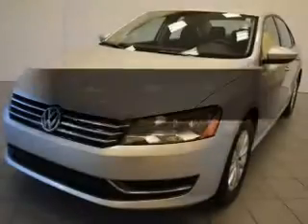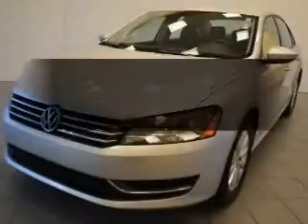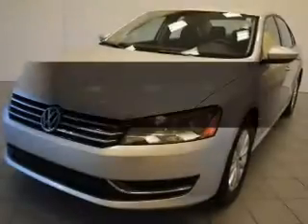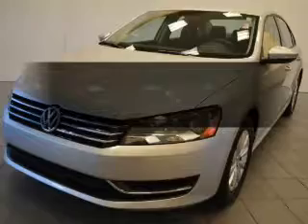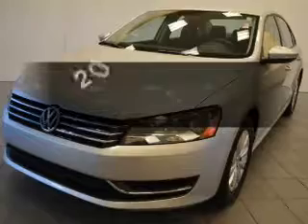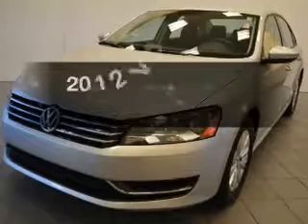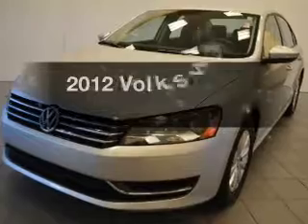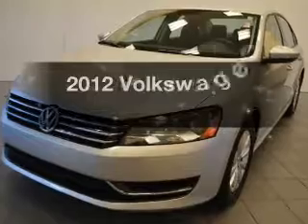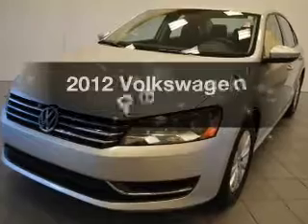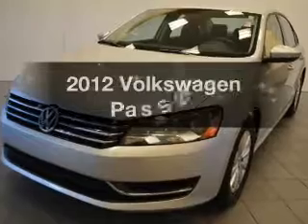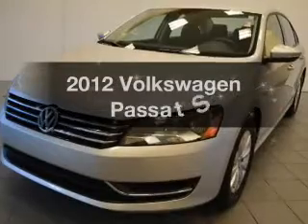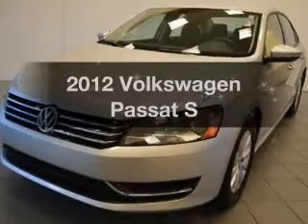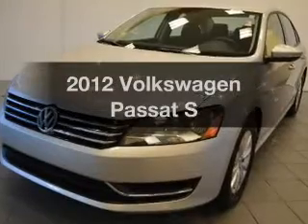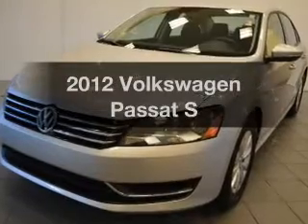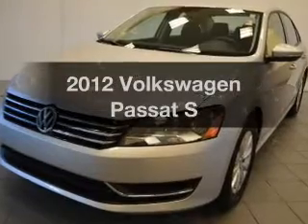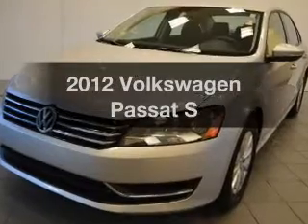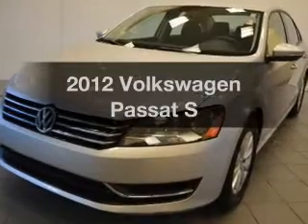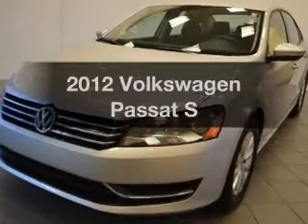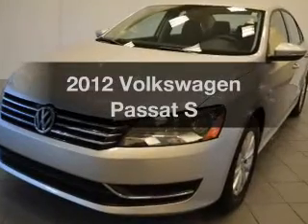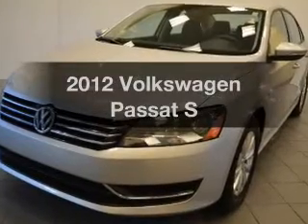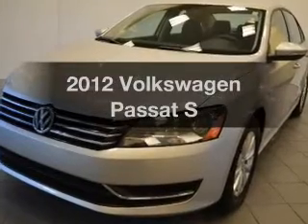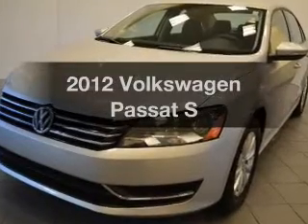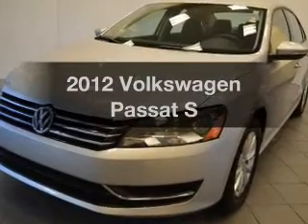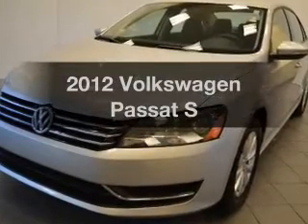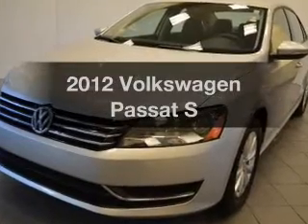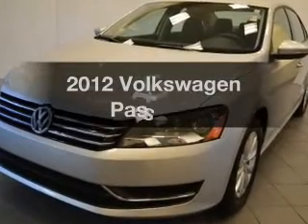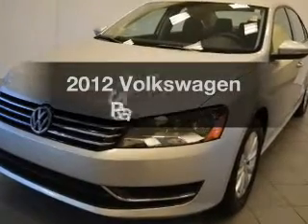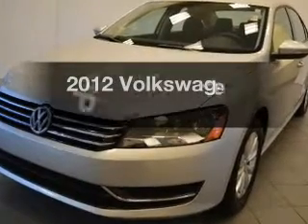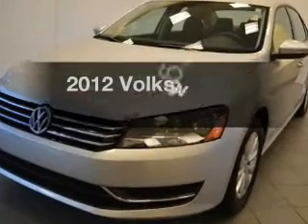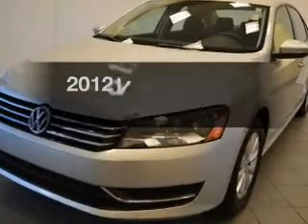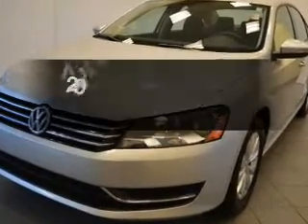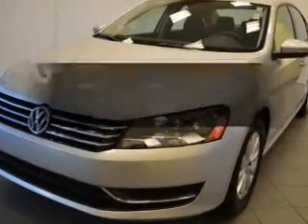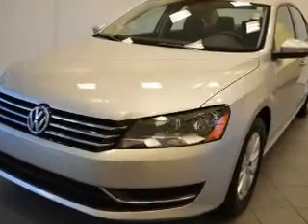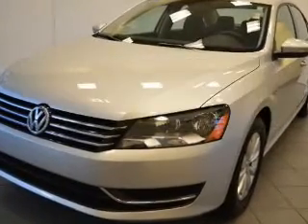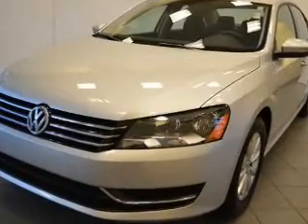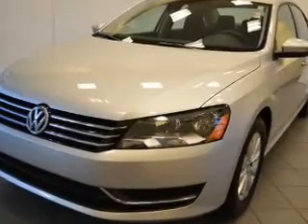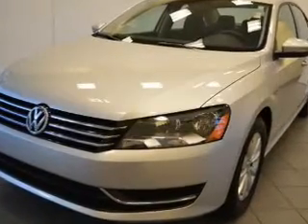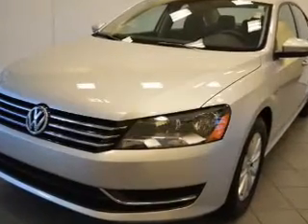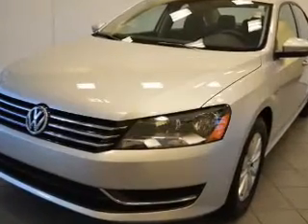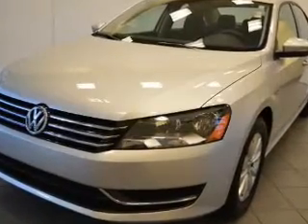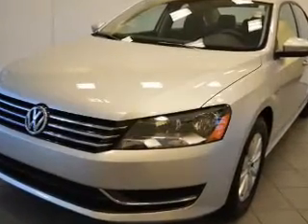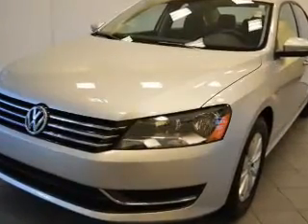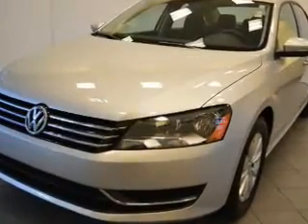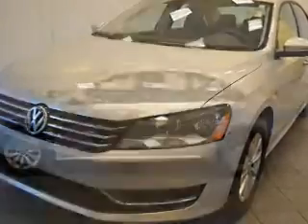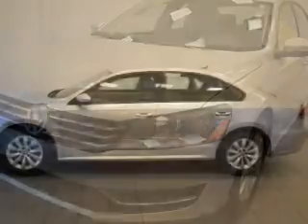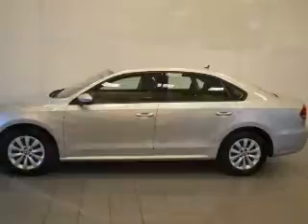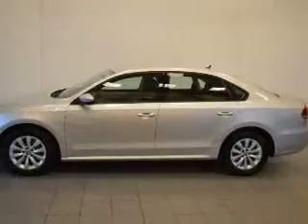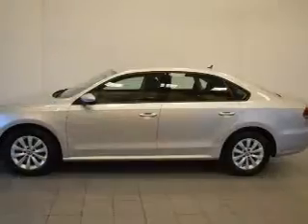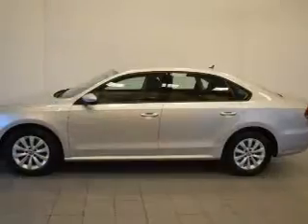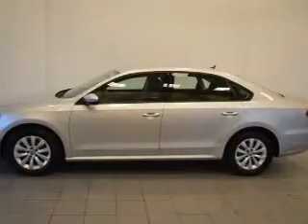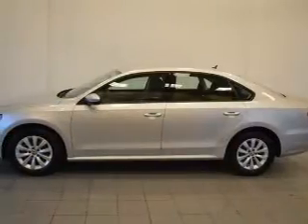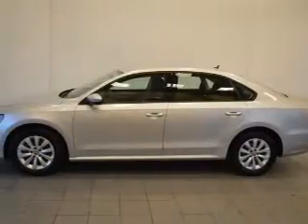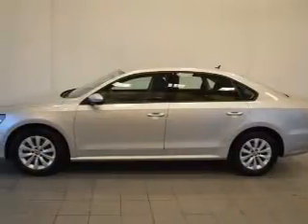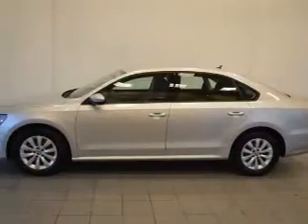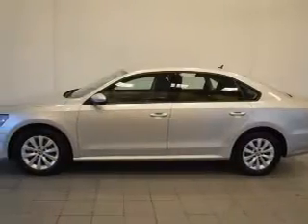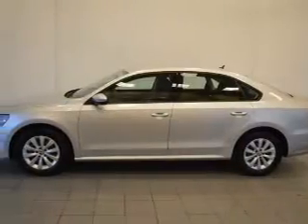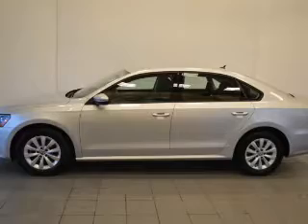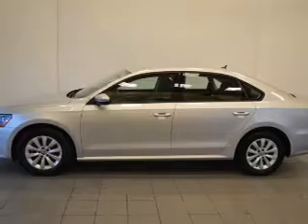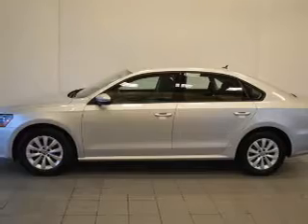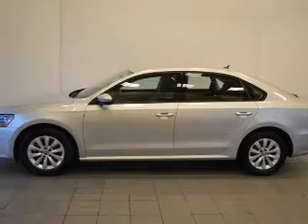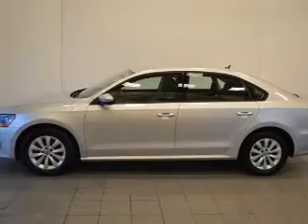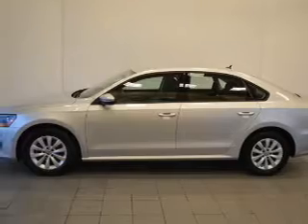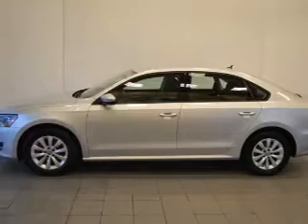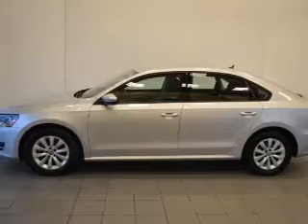Presenting the 2012 Volkswagen Passat. If you're looking for an automobile with great attributes, look no further.